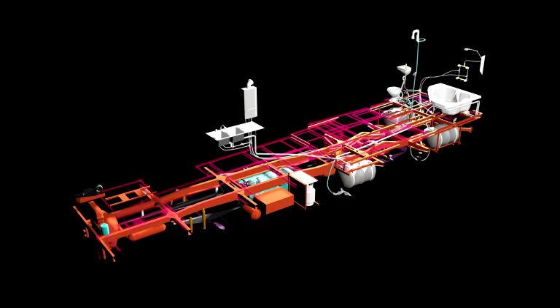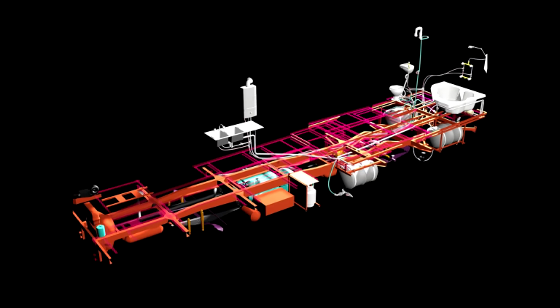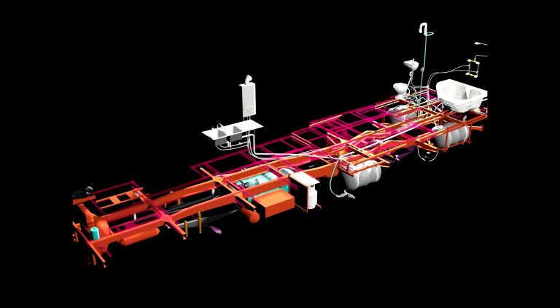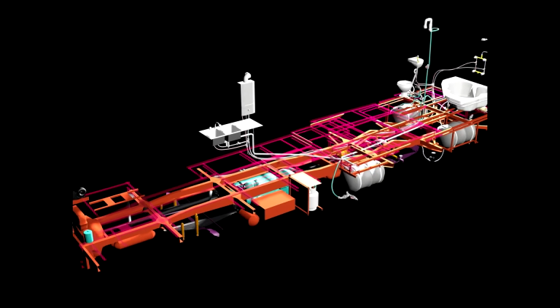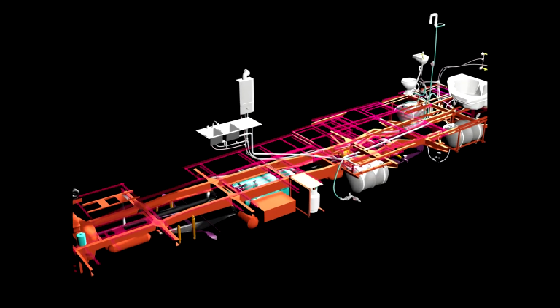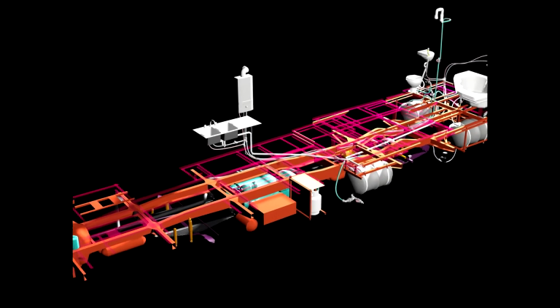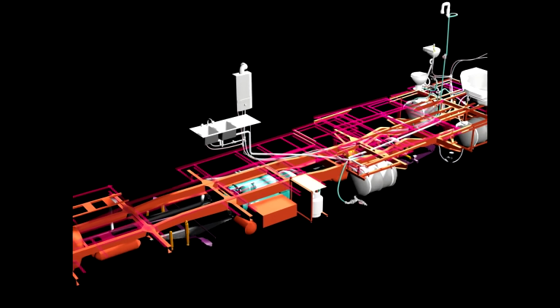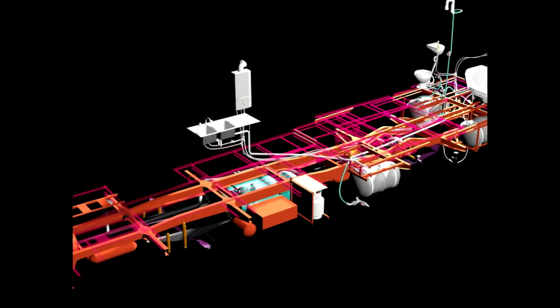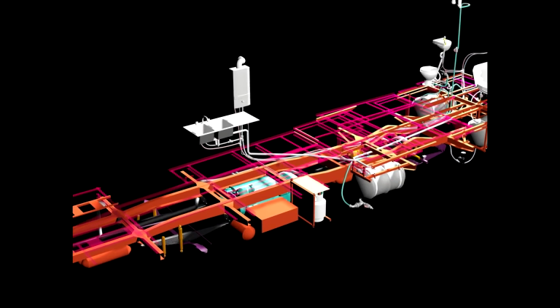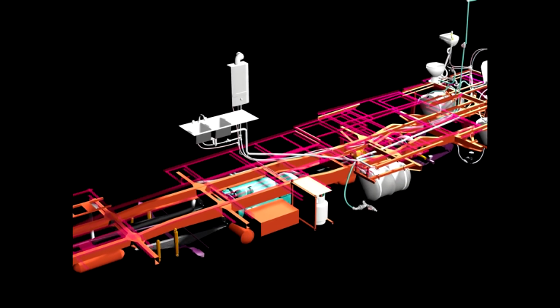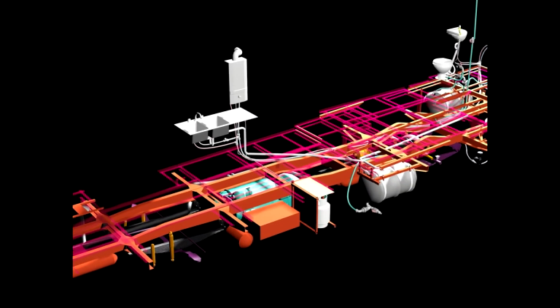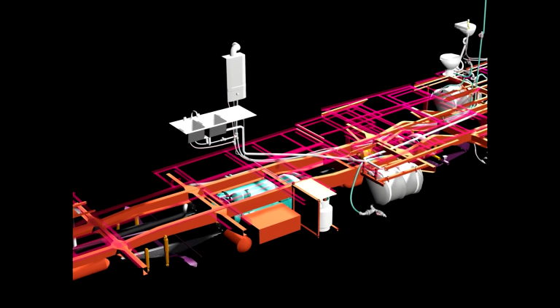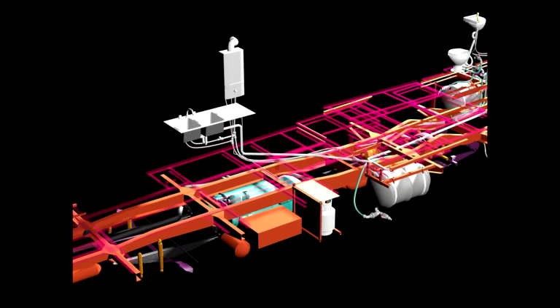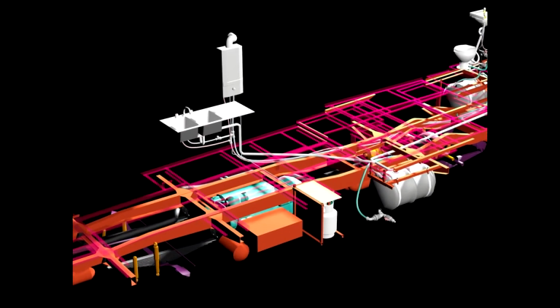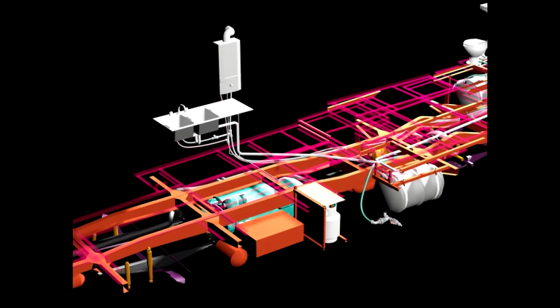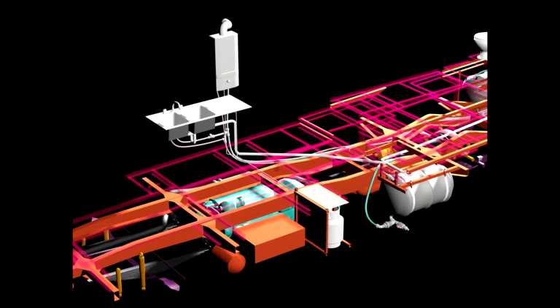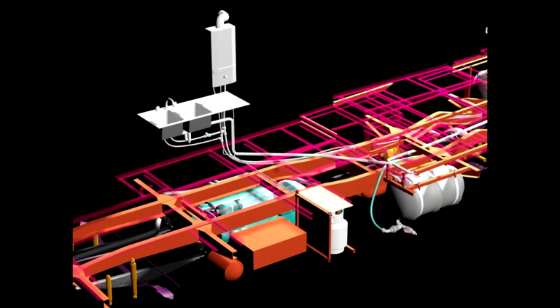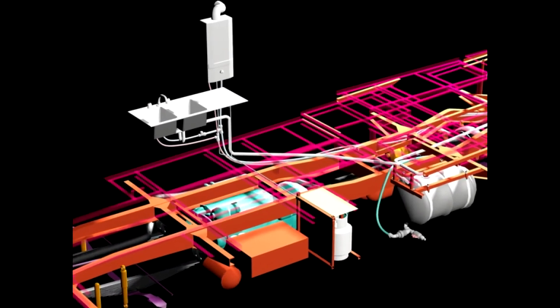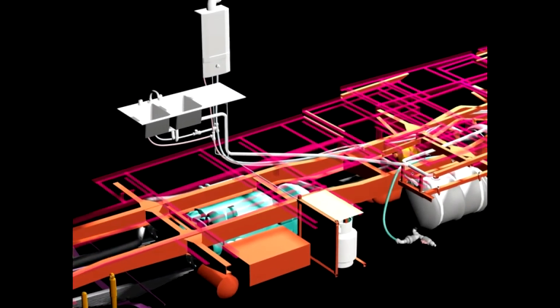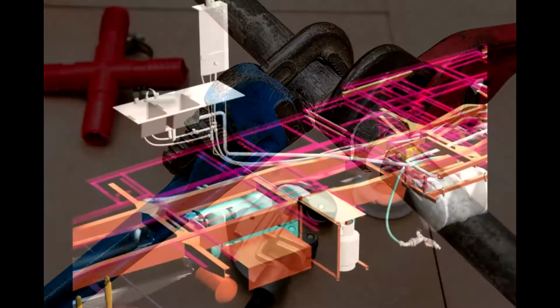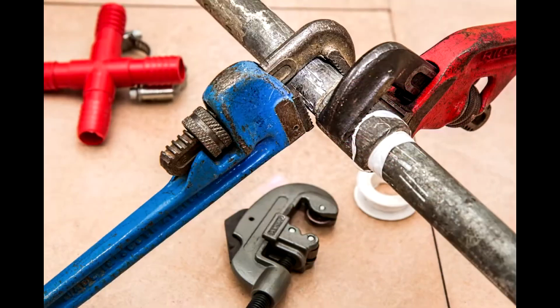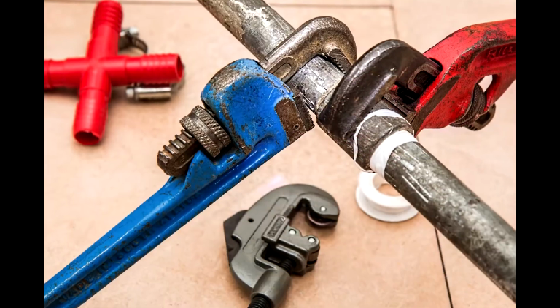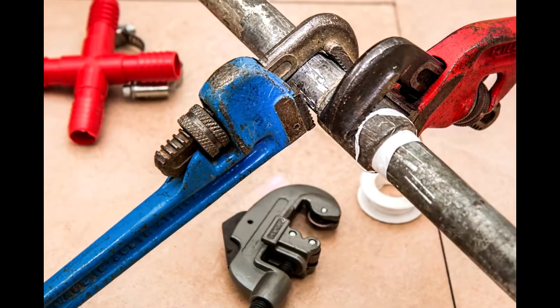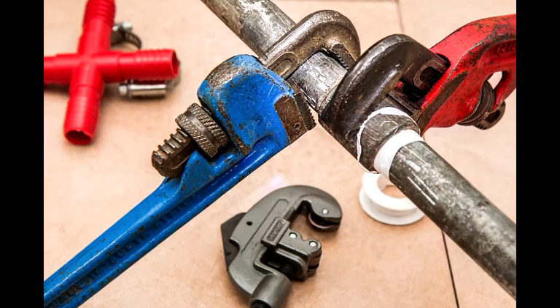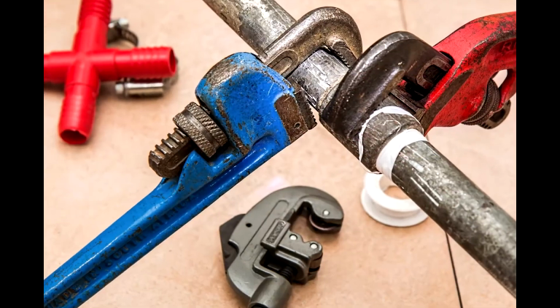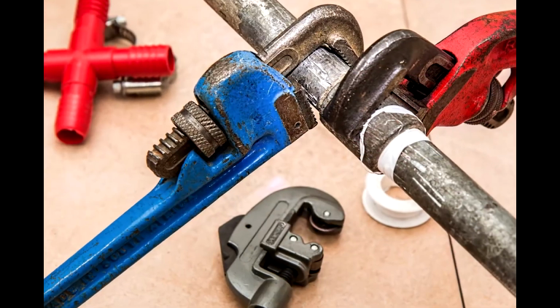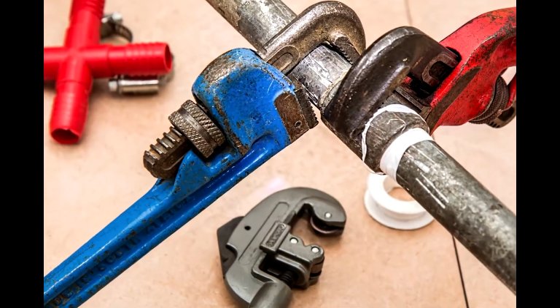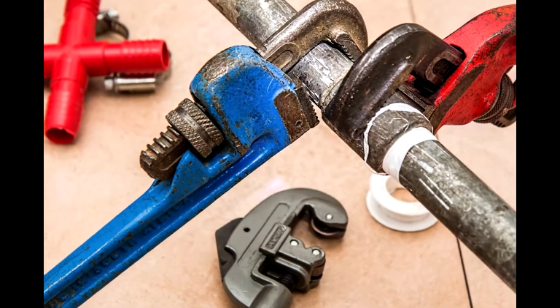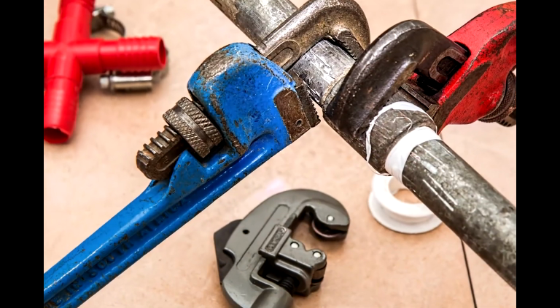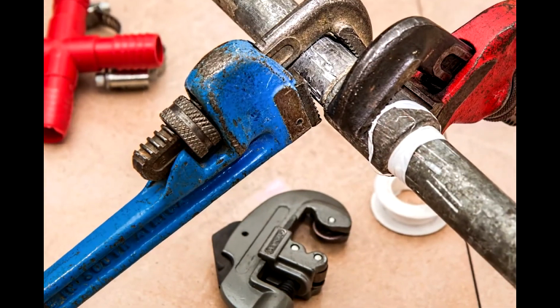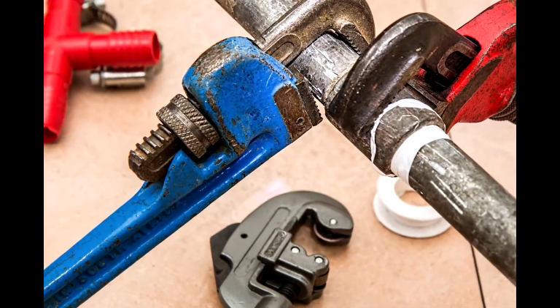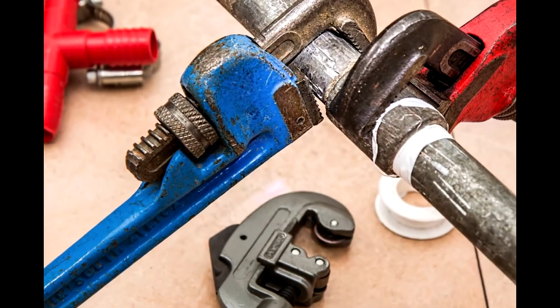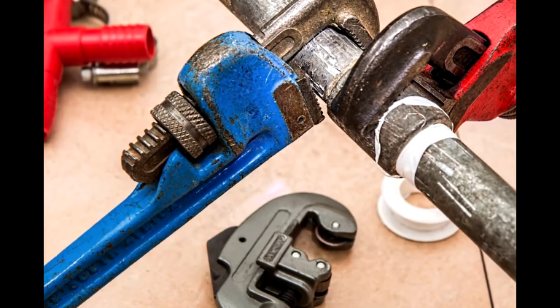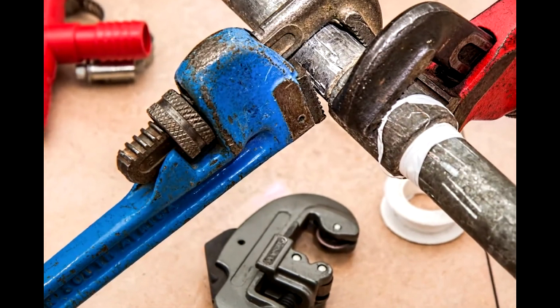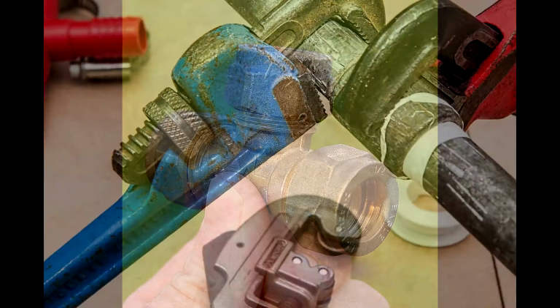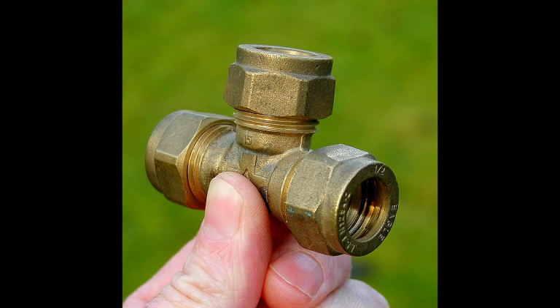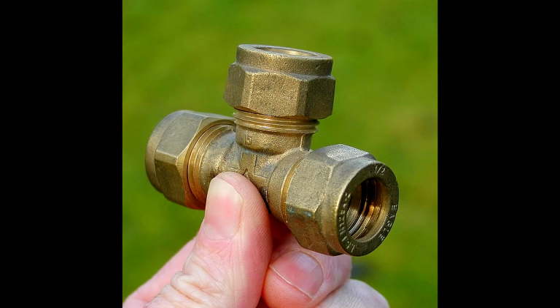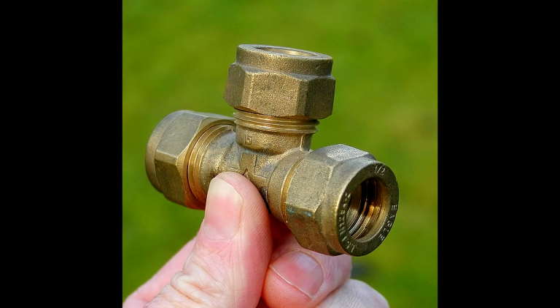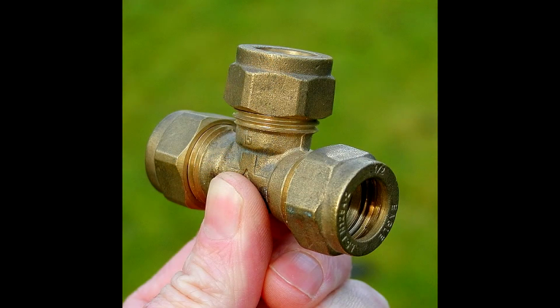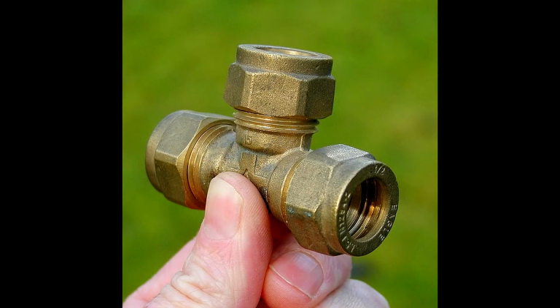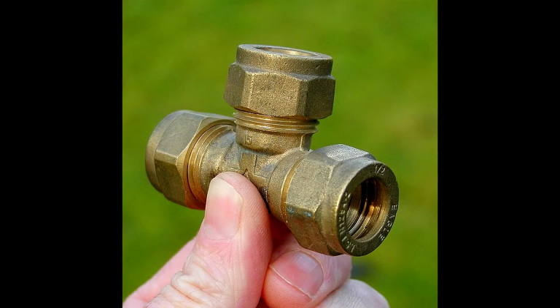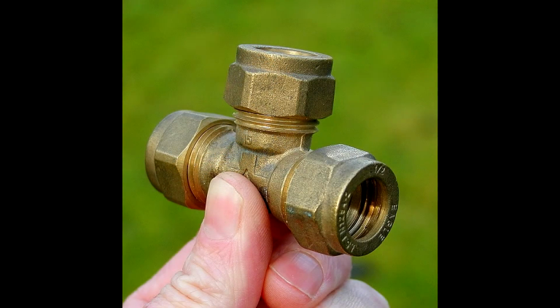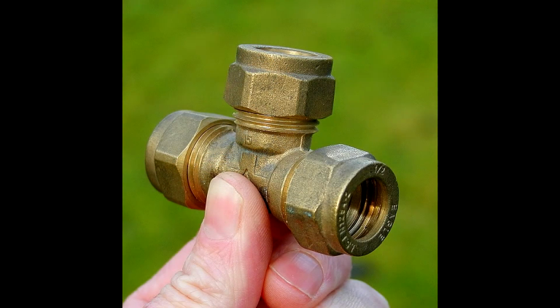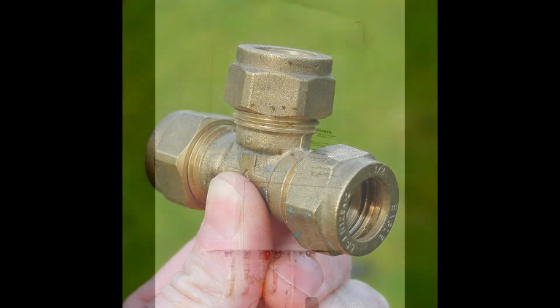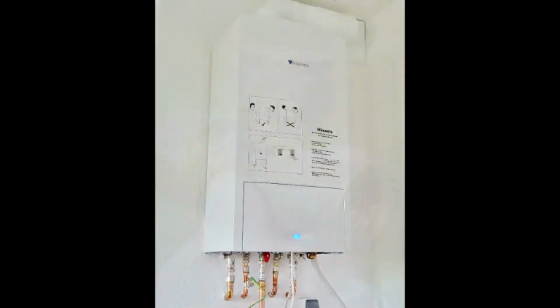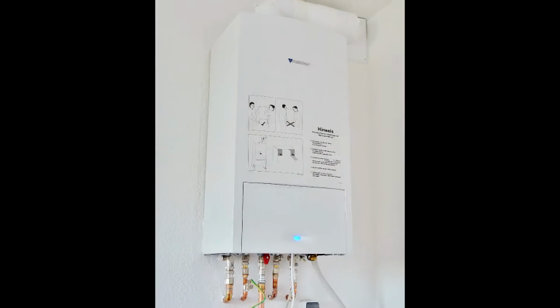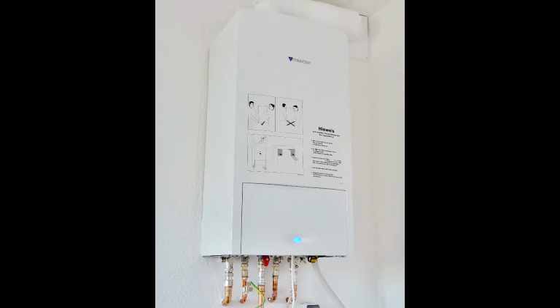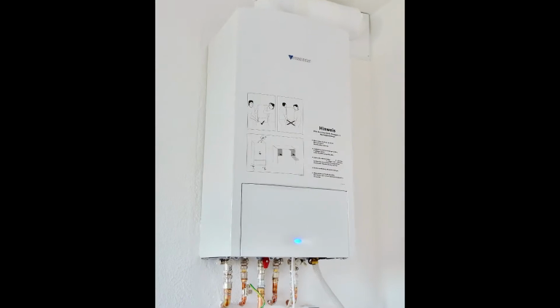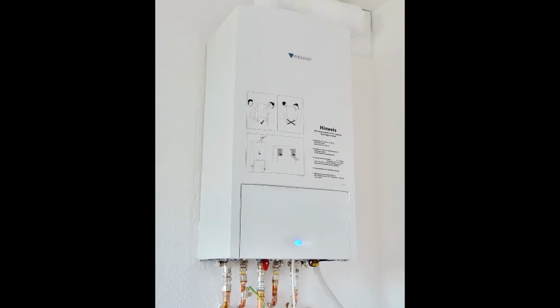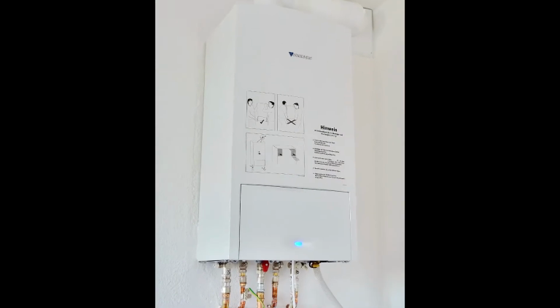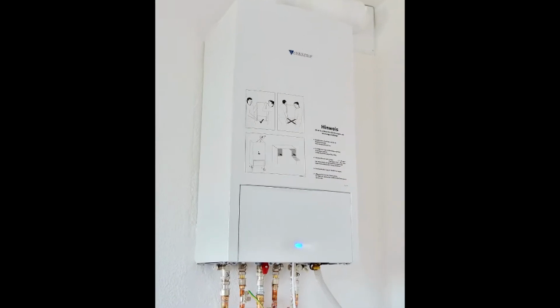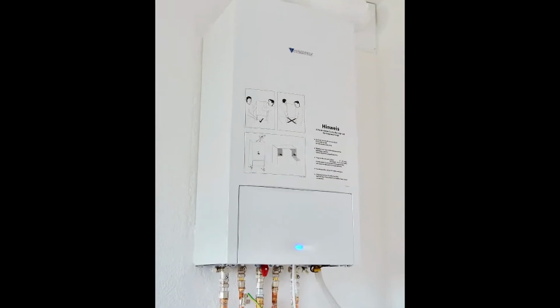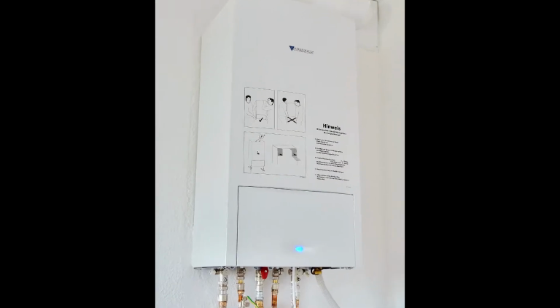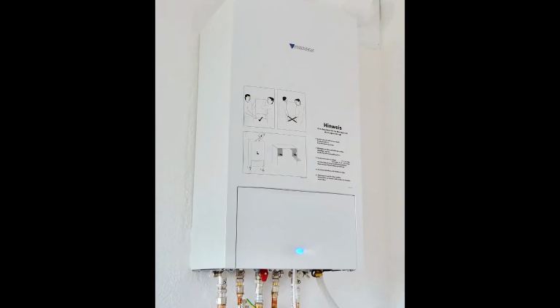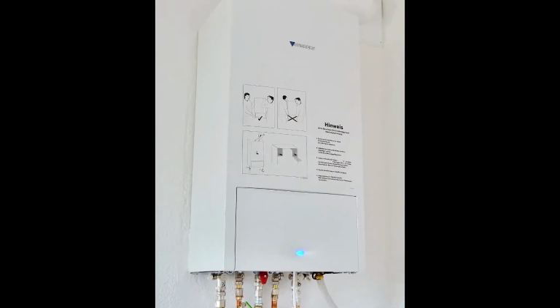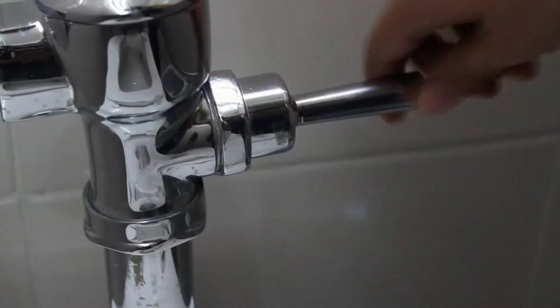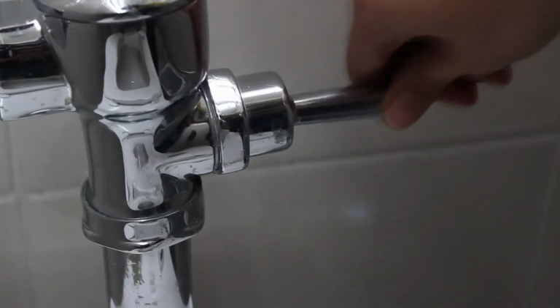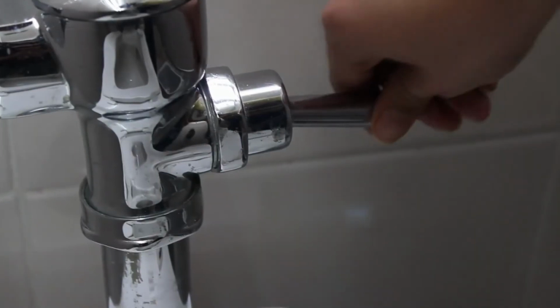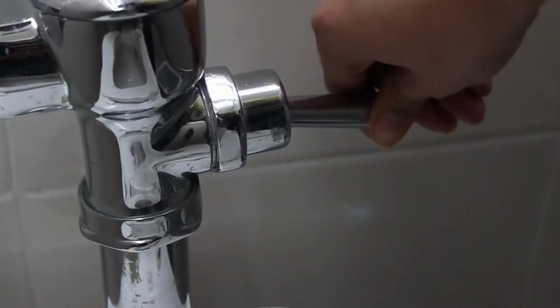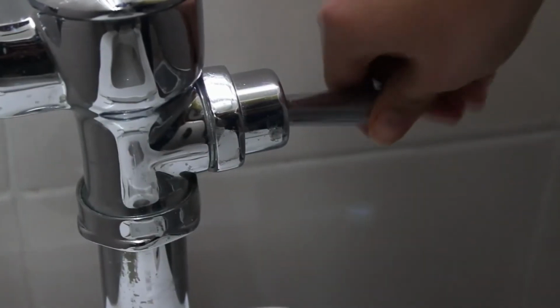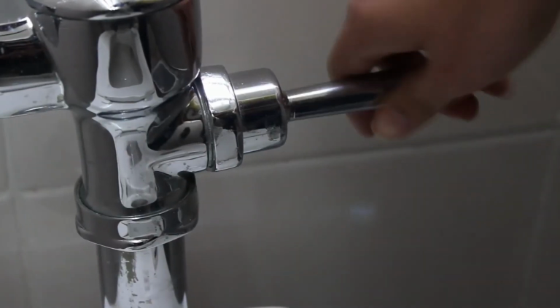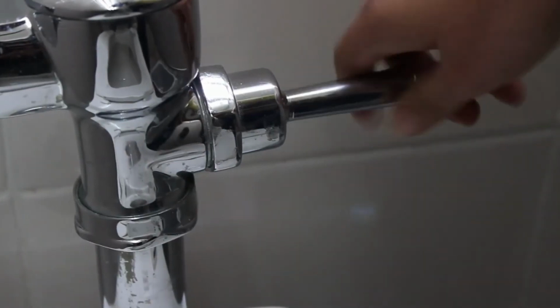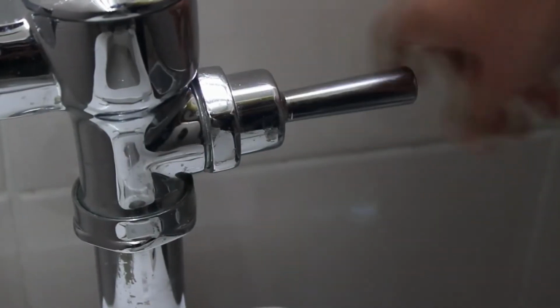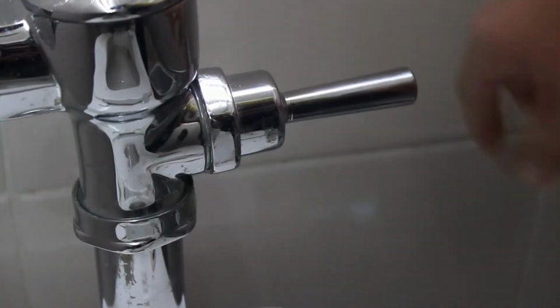drain cleaning, pipes and water lines repaired or replaced, fixtures installed including water heaters, garbage disposals and gas lines.